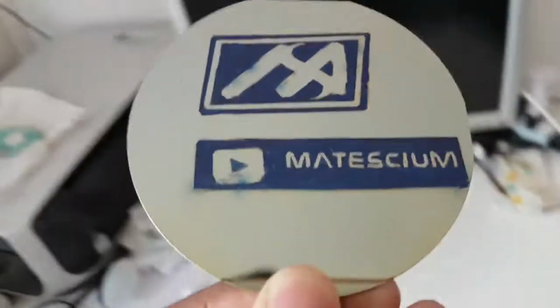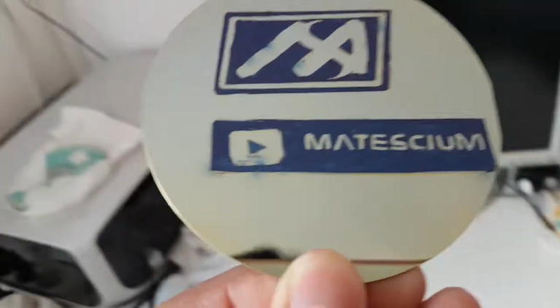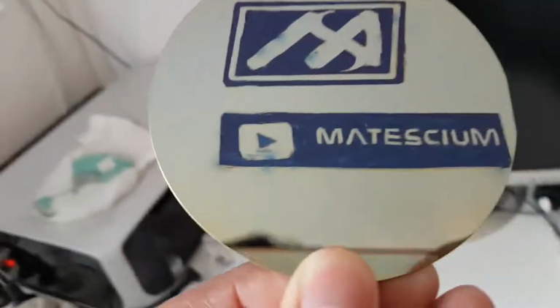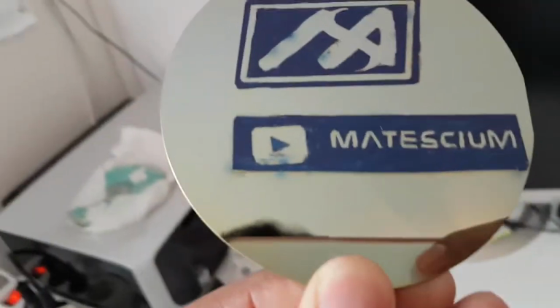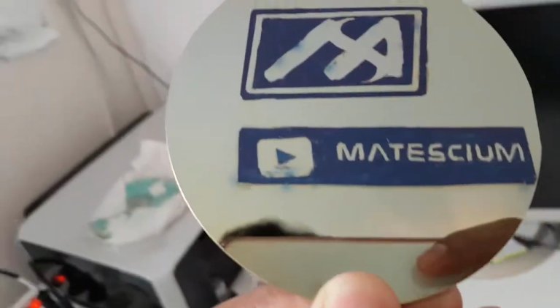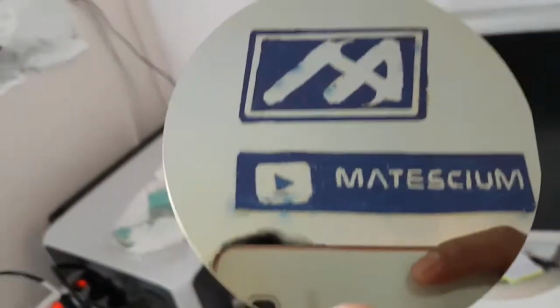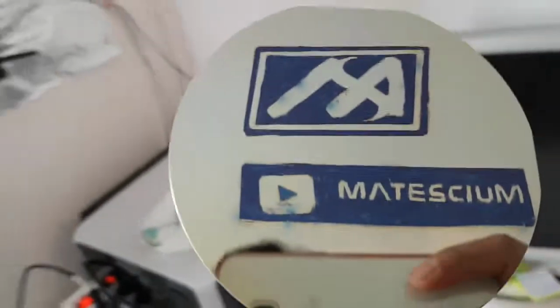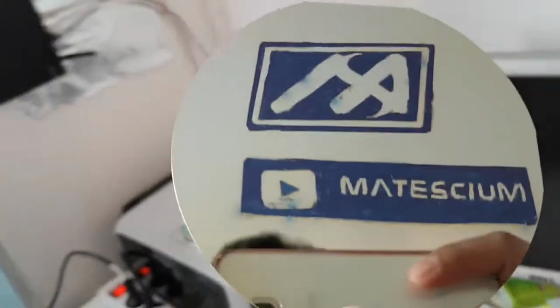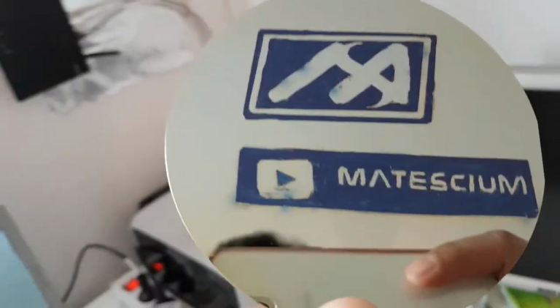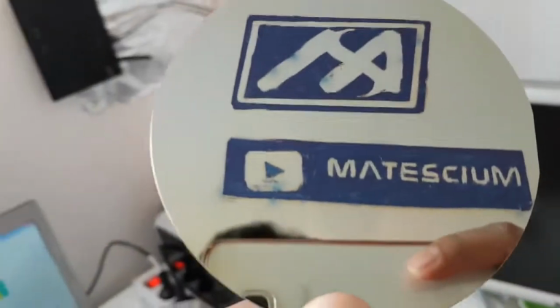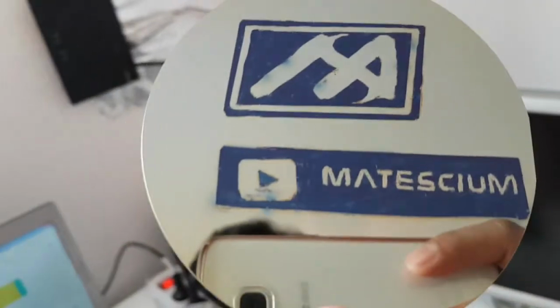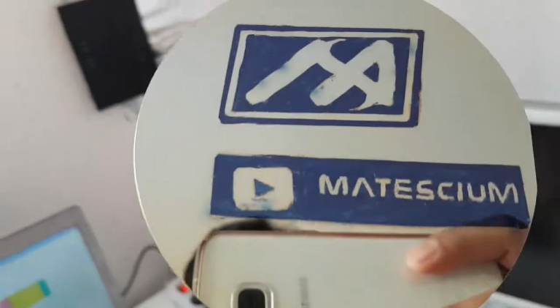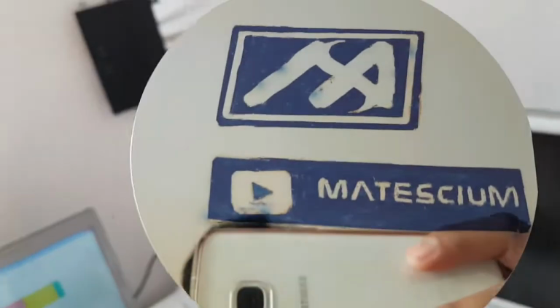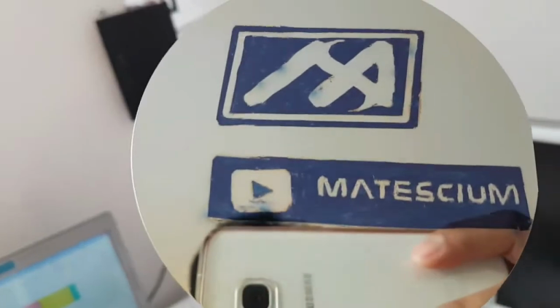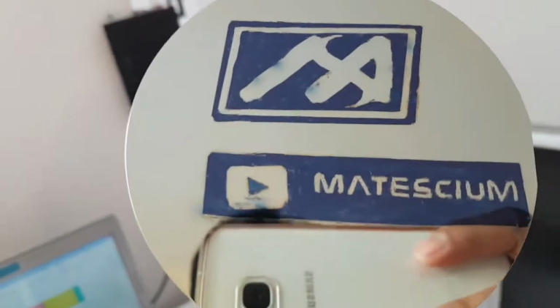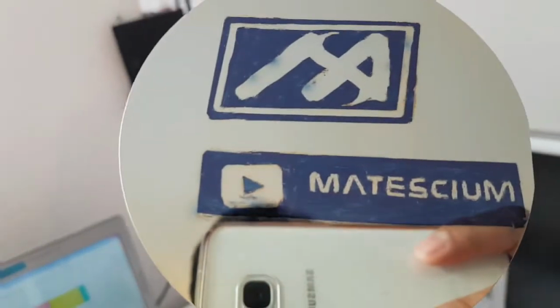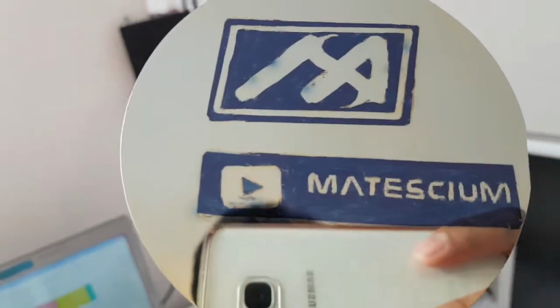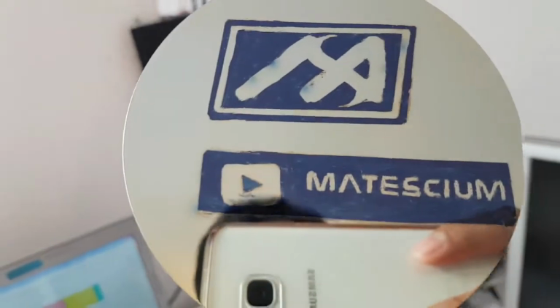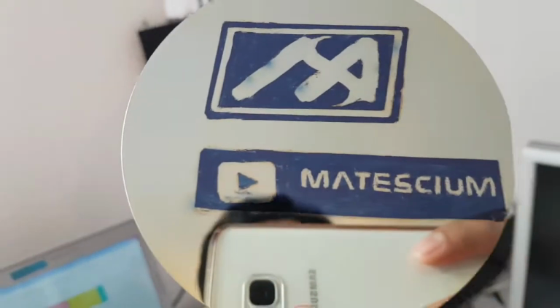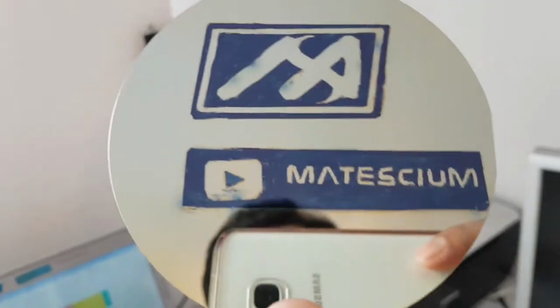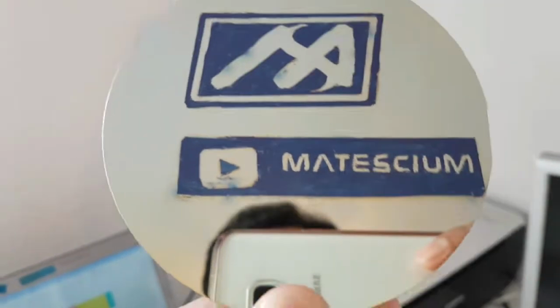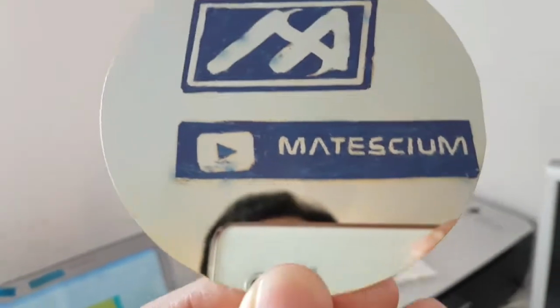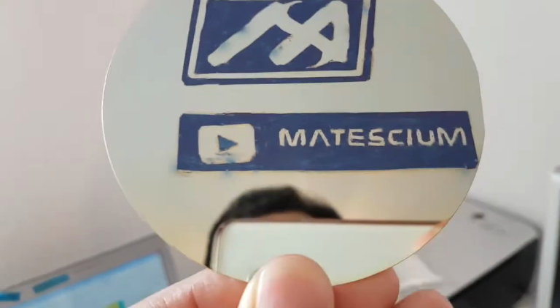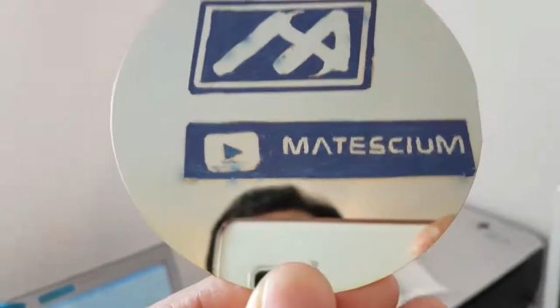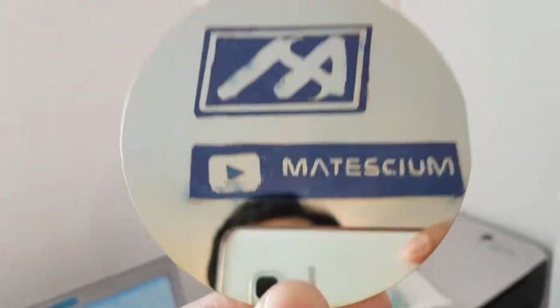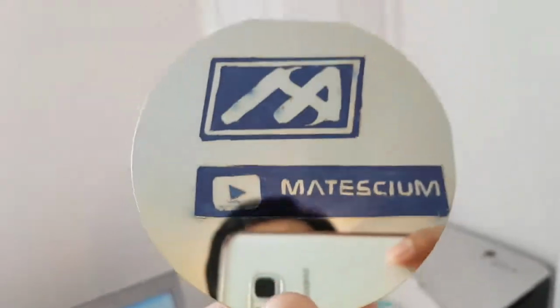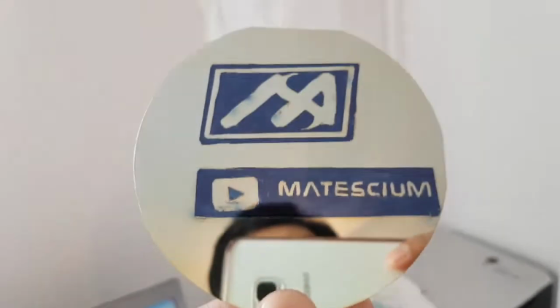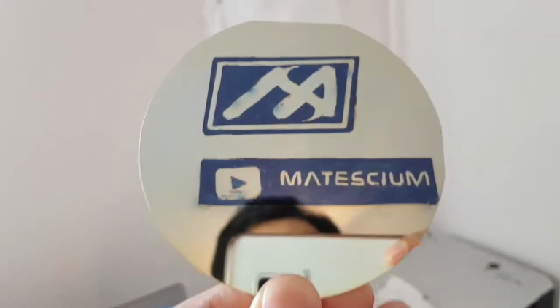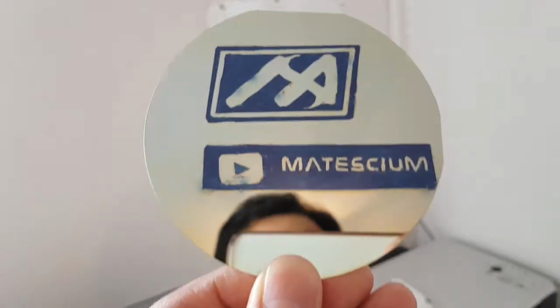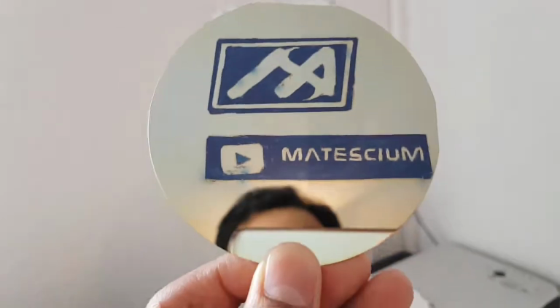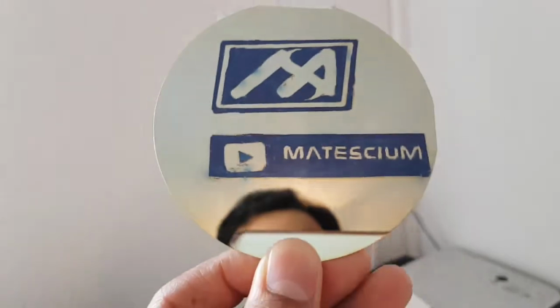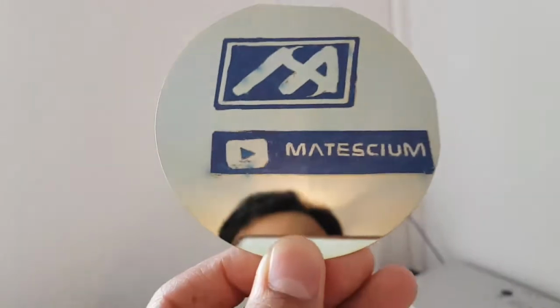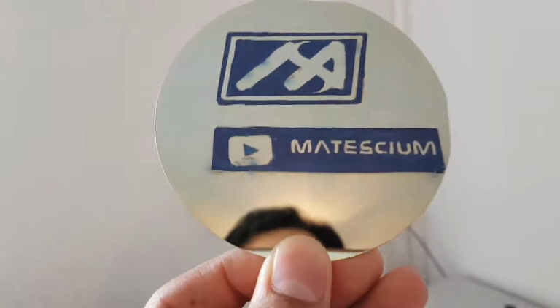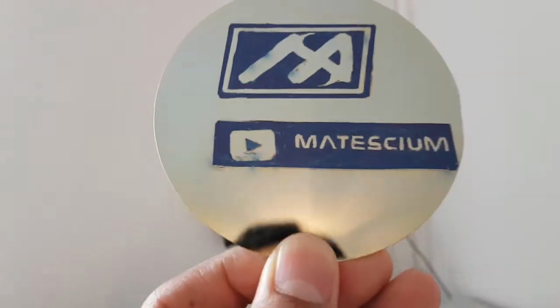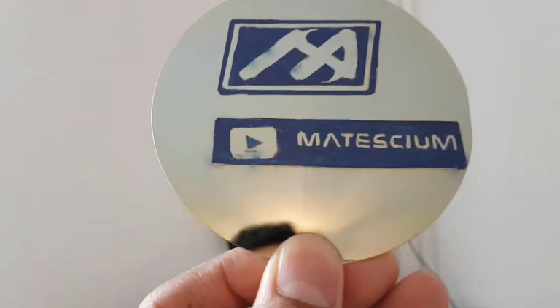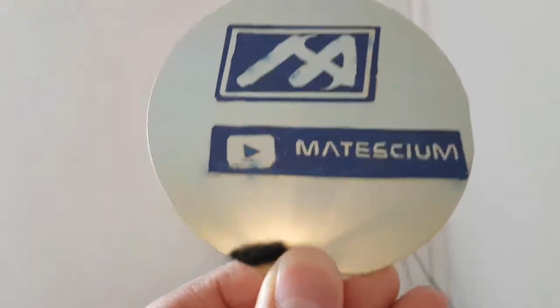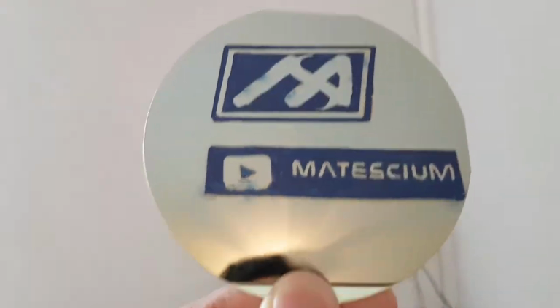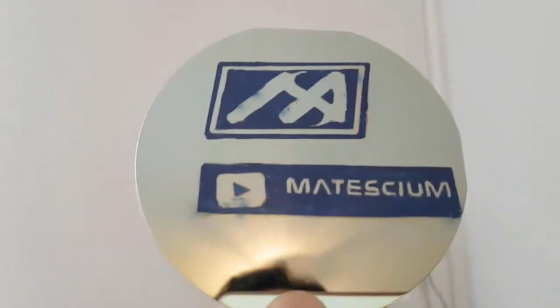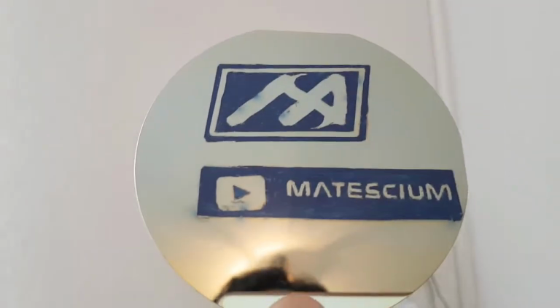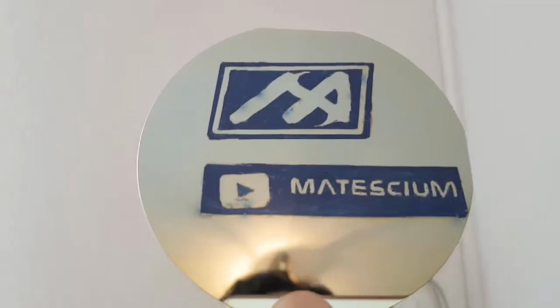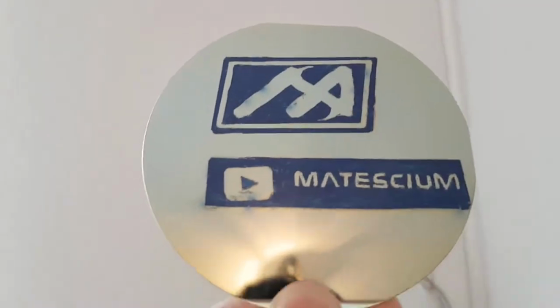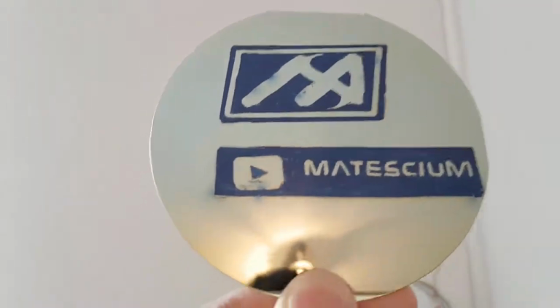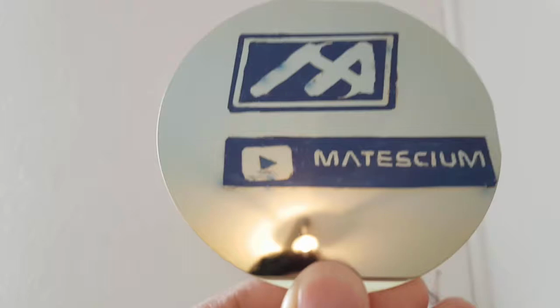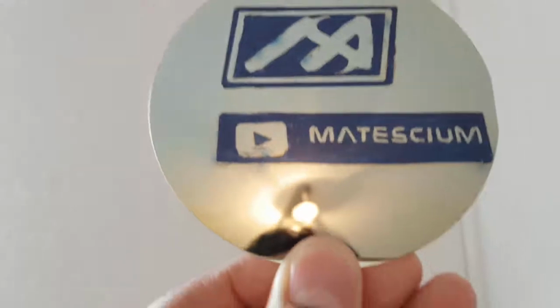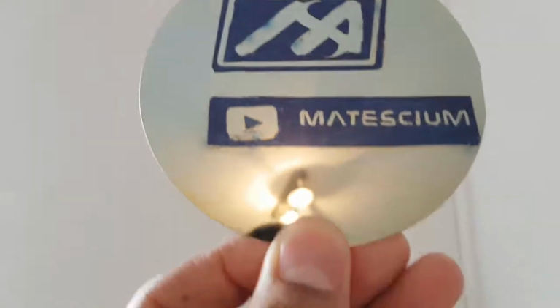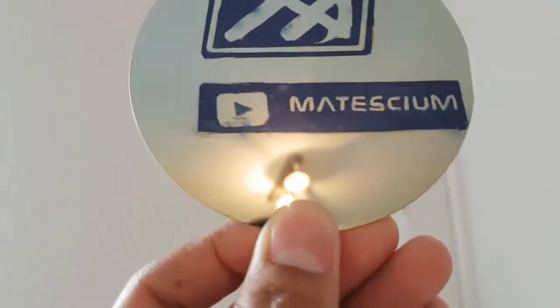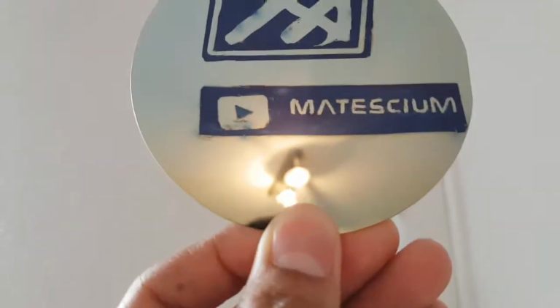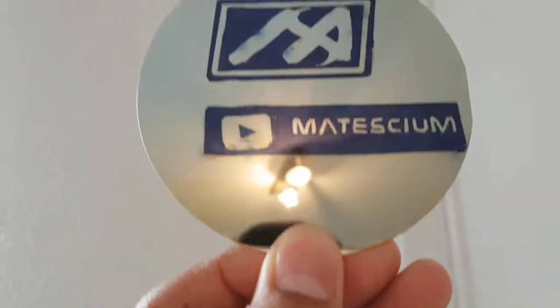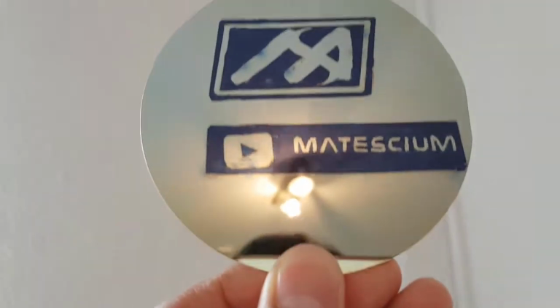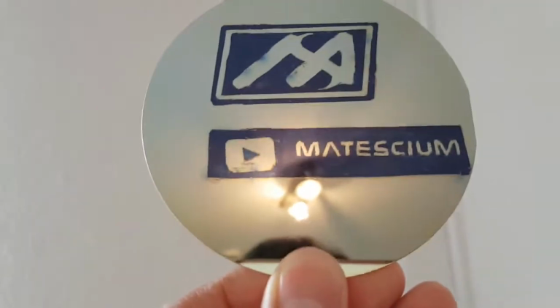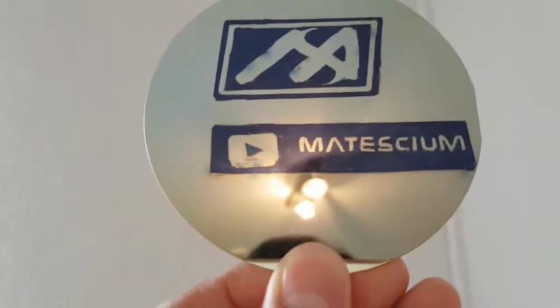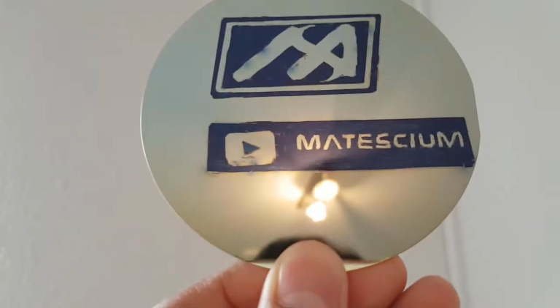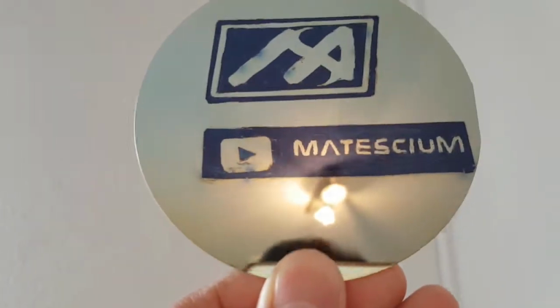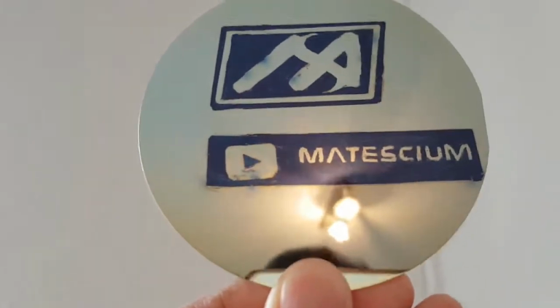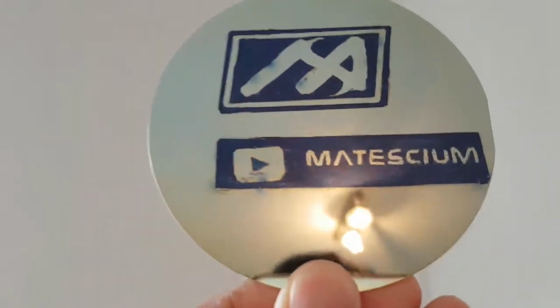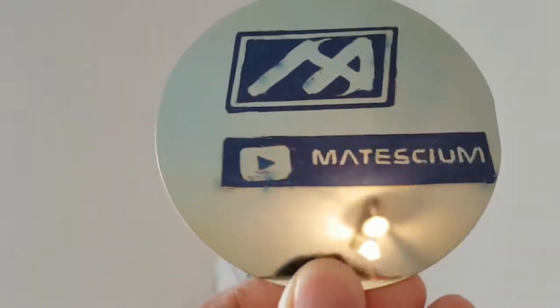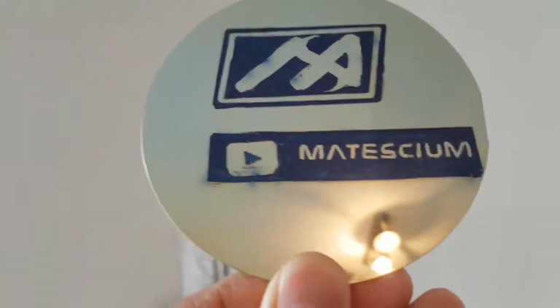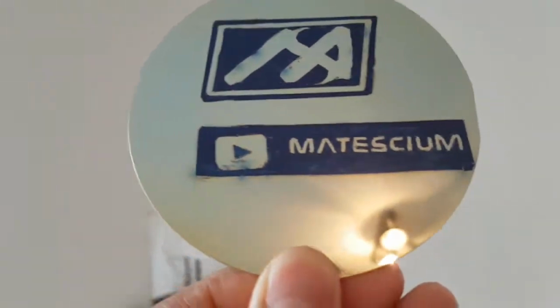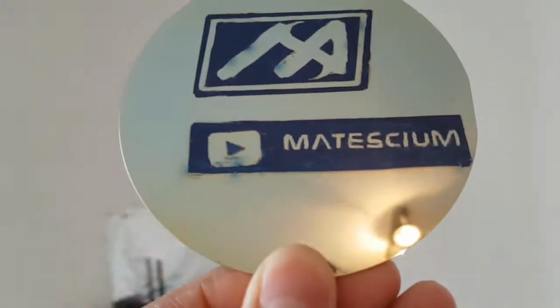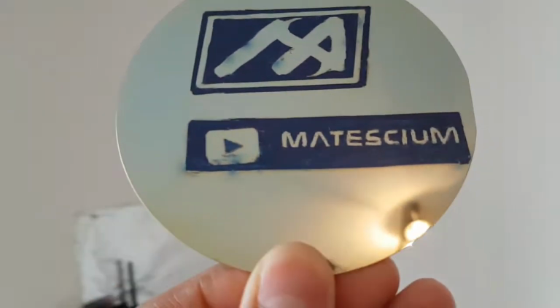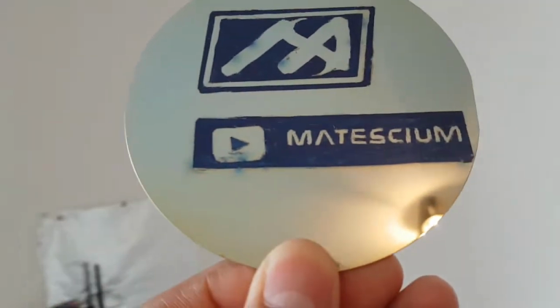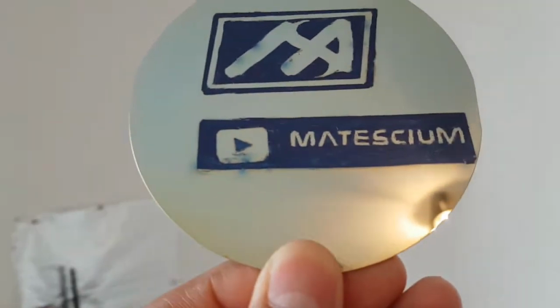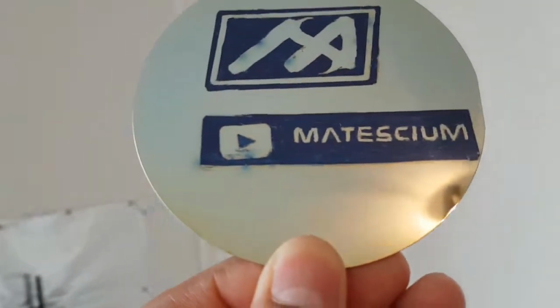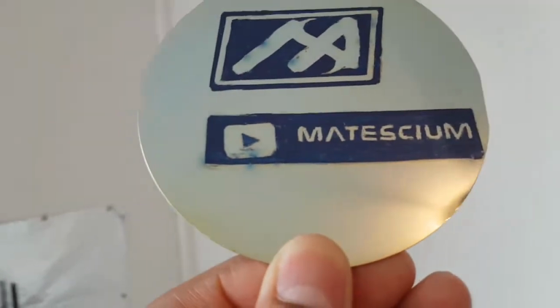Hey, my sweetie cutie lovely YouTube friends. I have done an exciting and expensive experiment by using nanomaterials equipment.